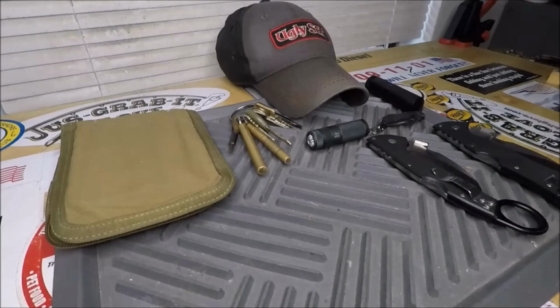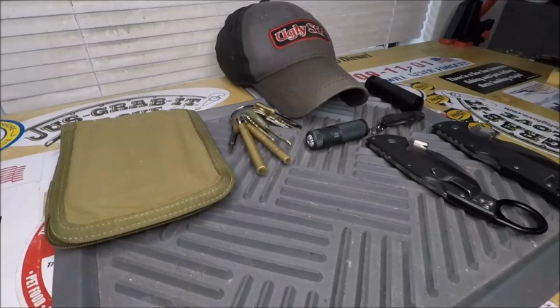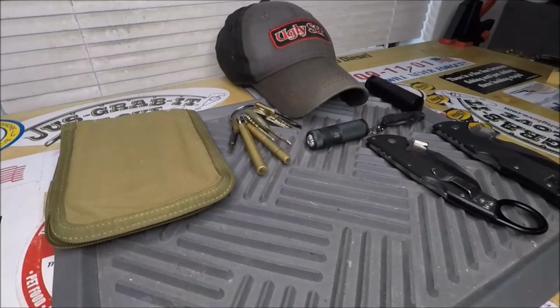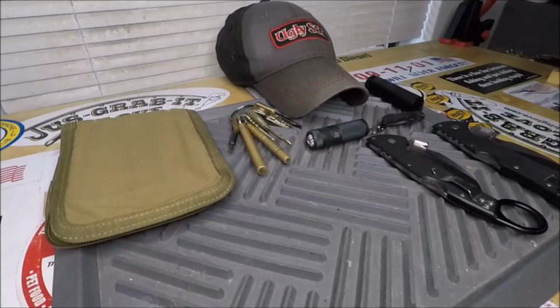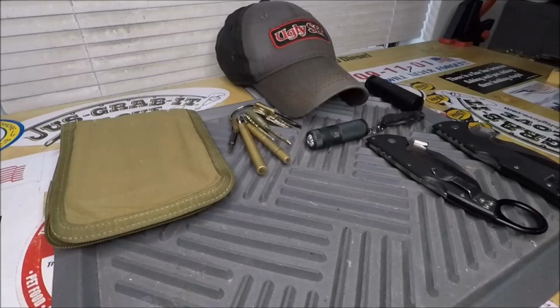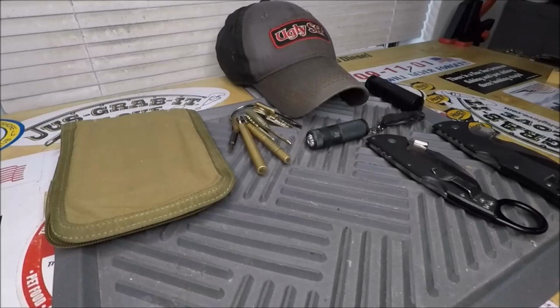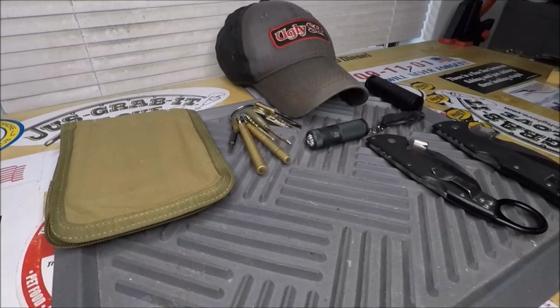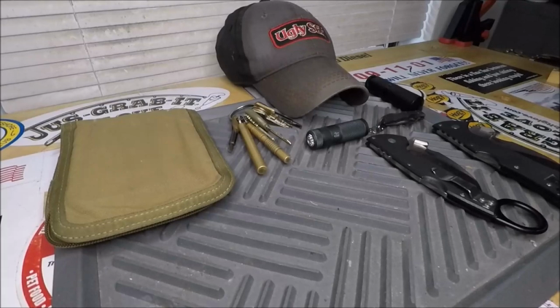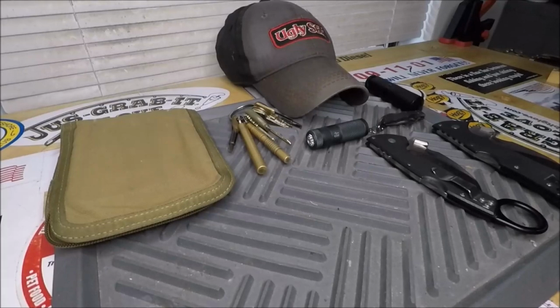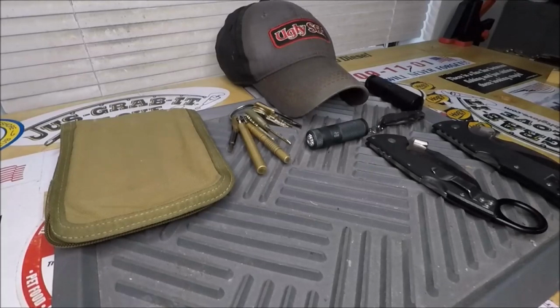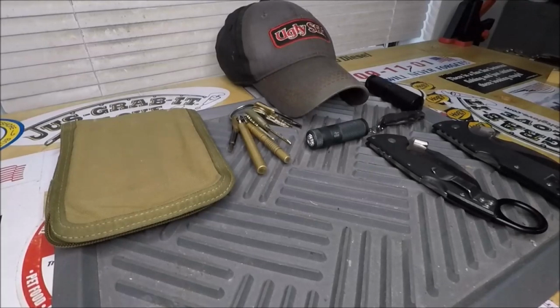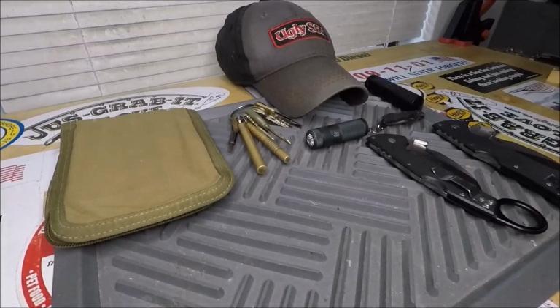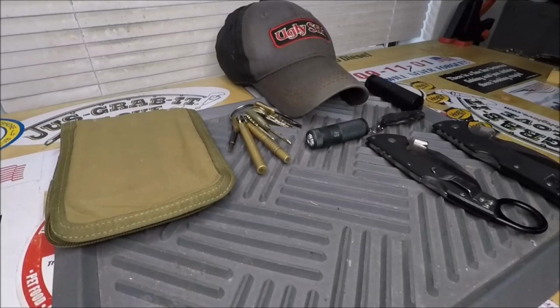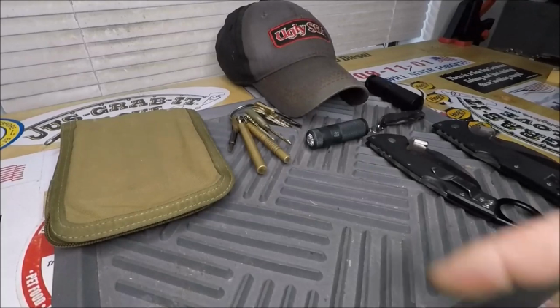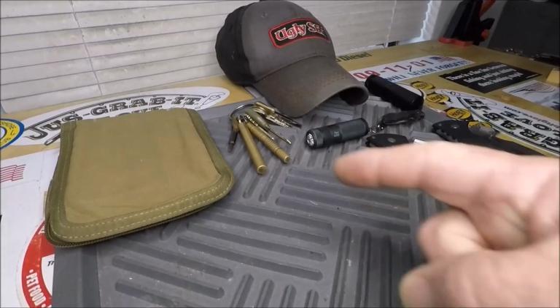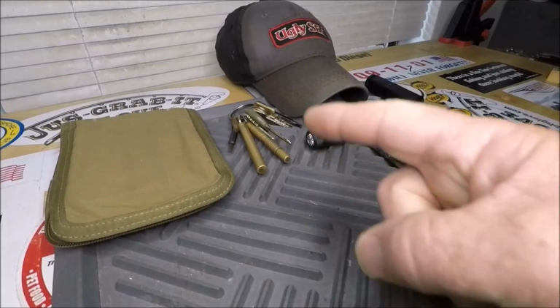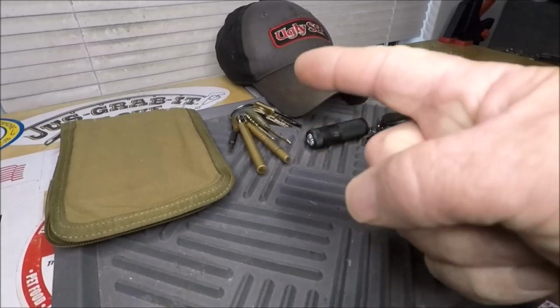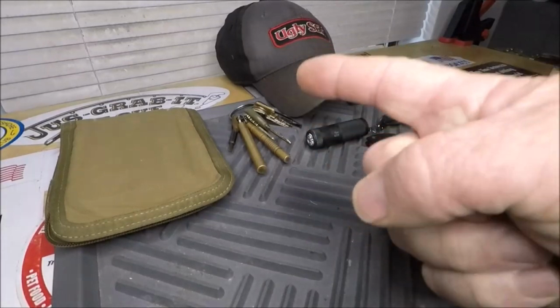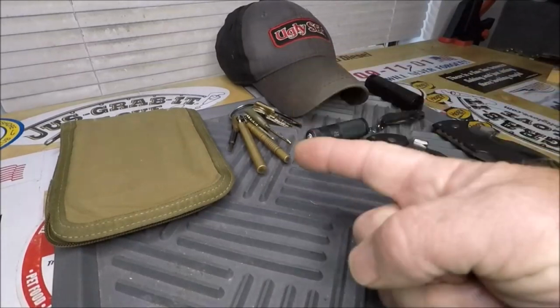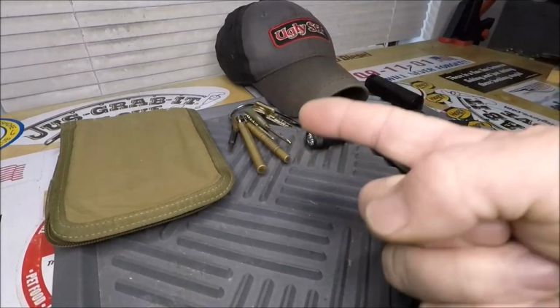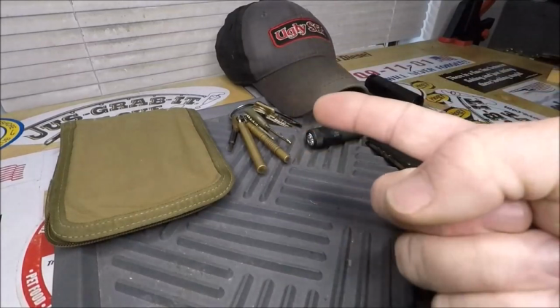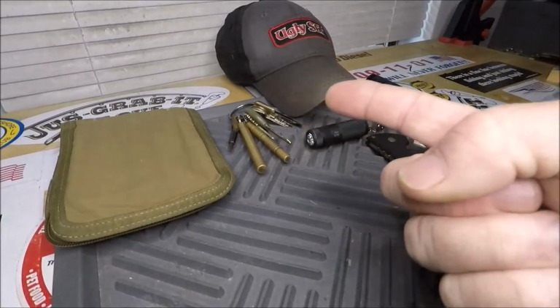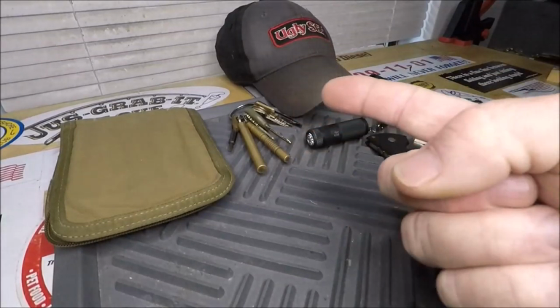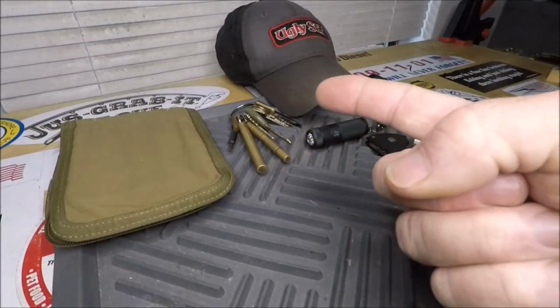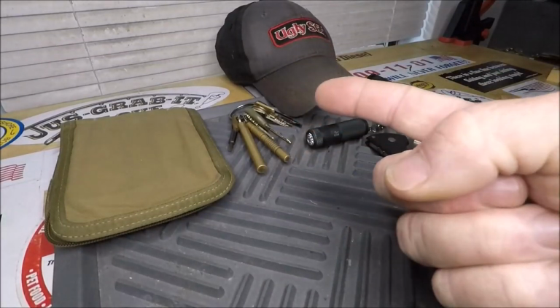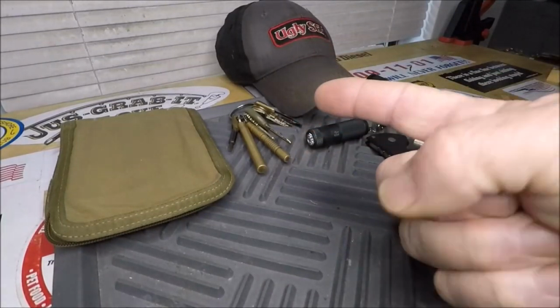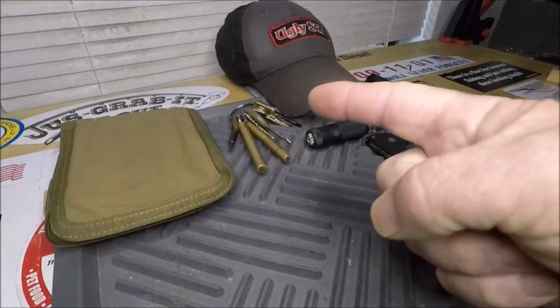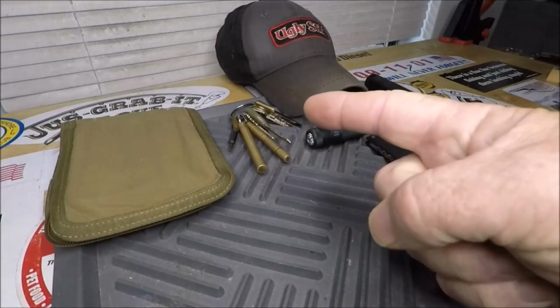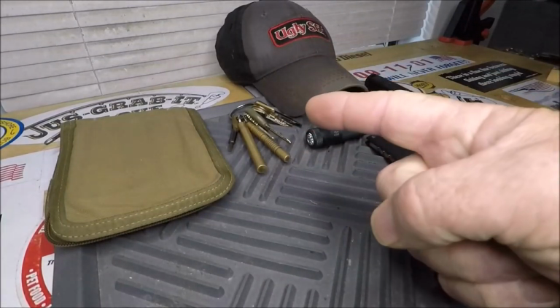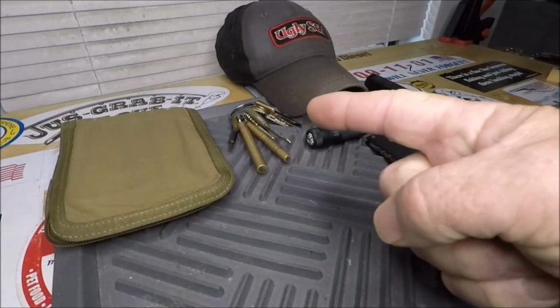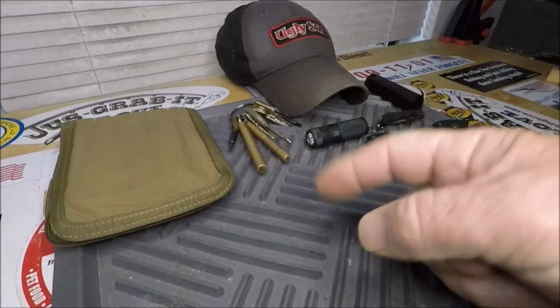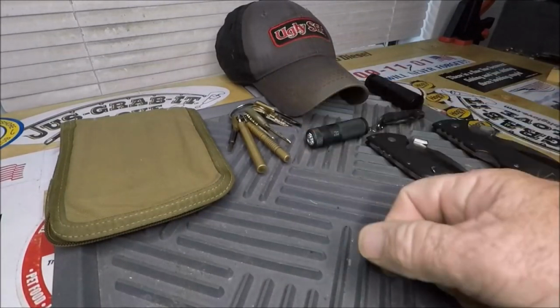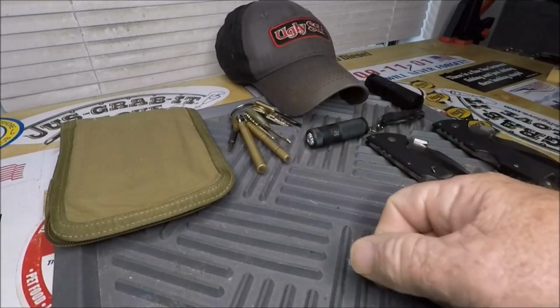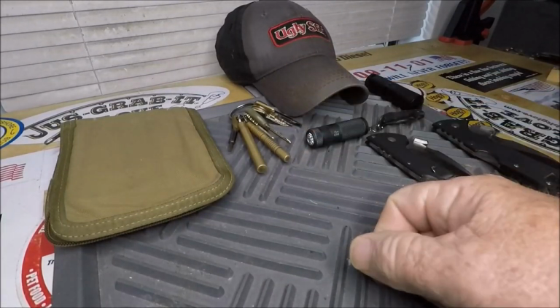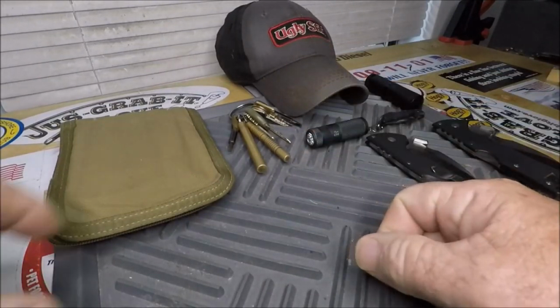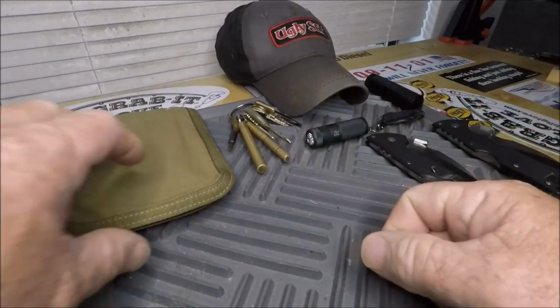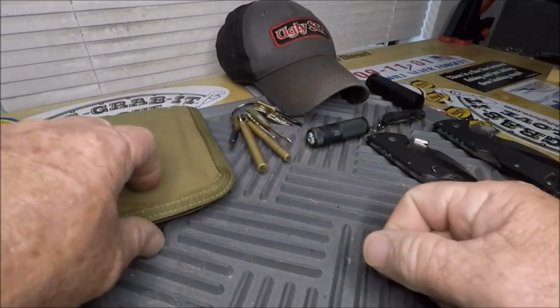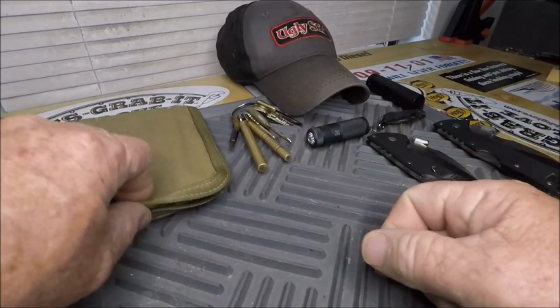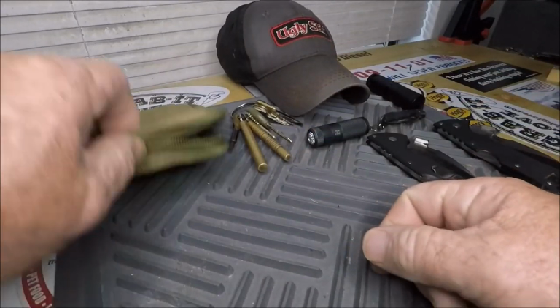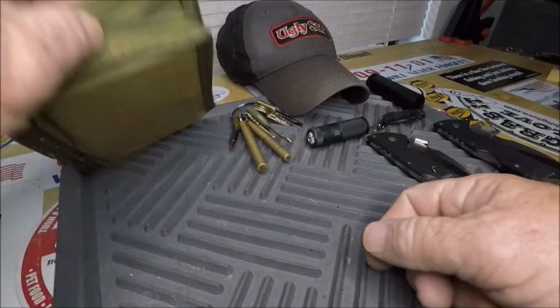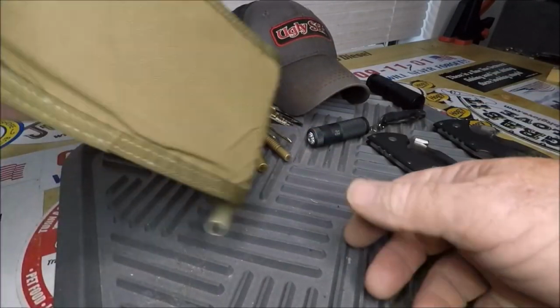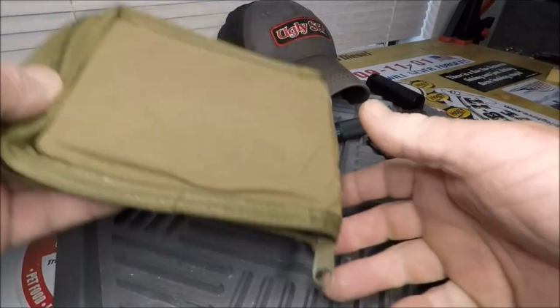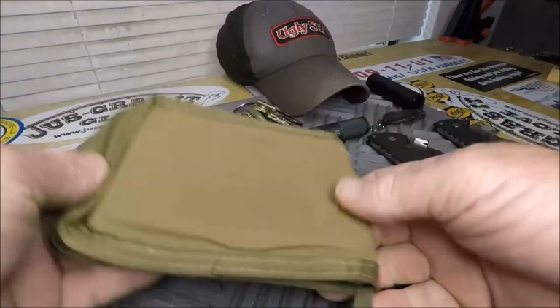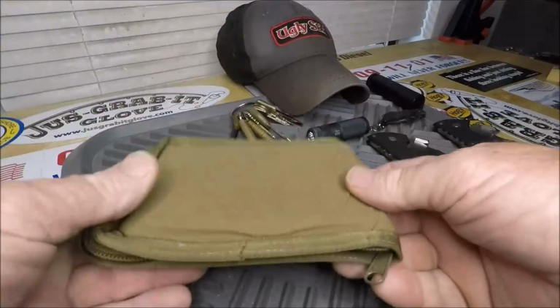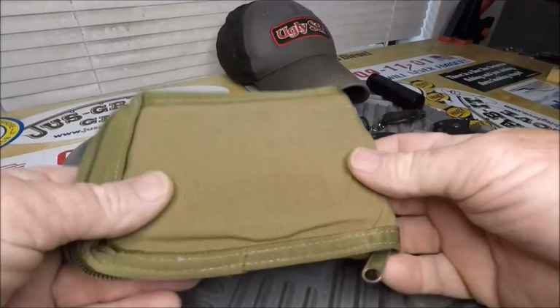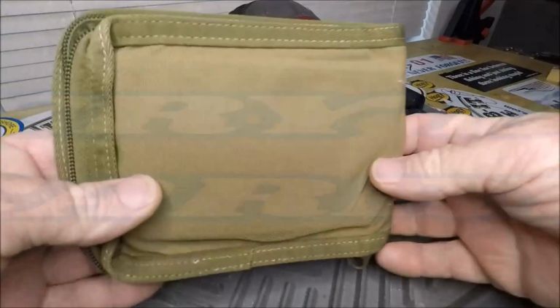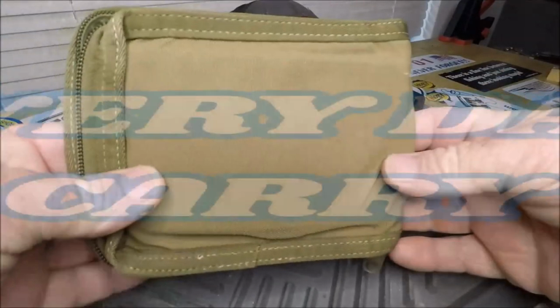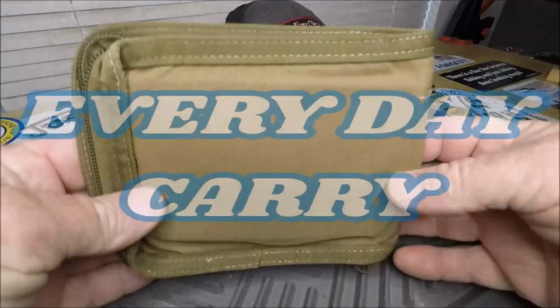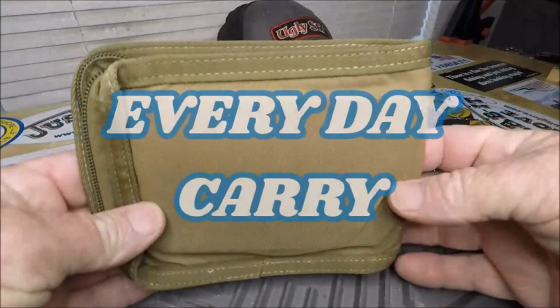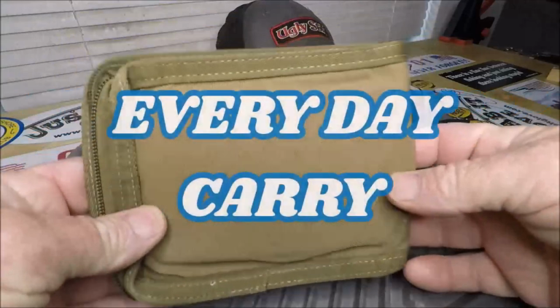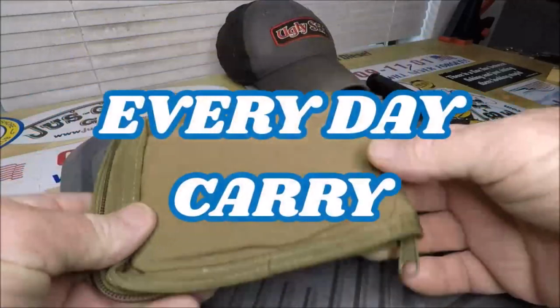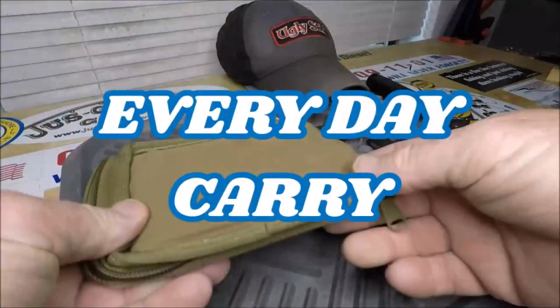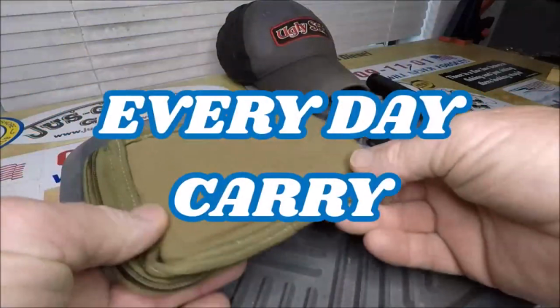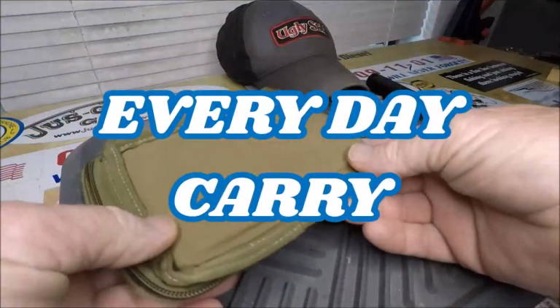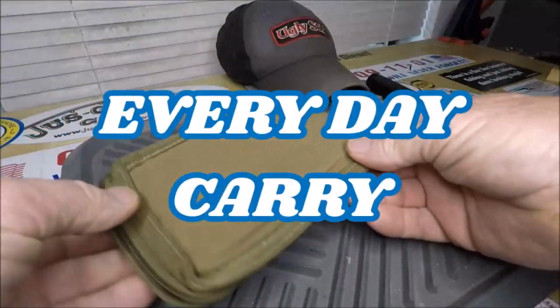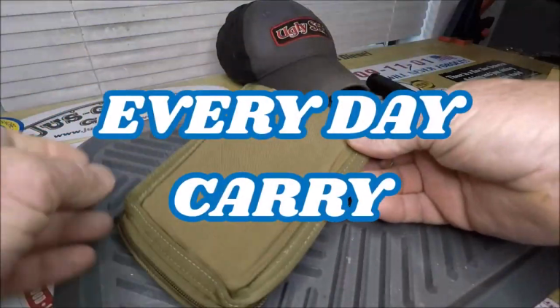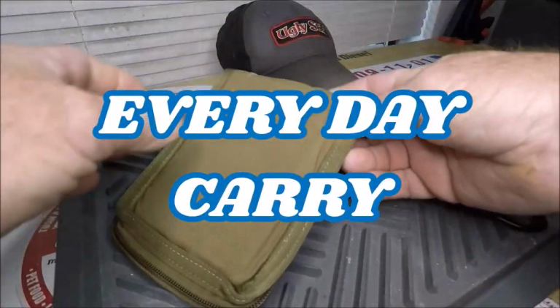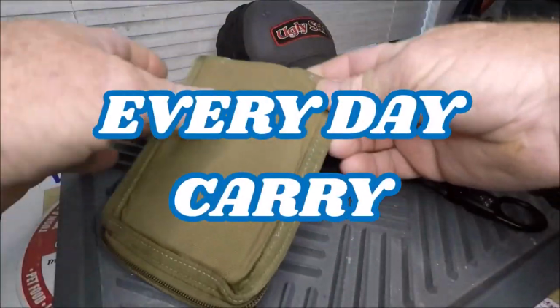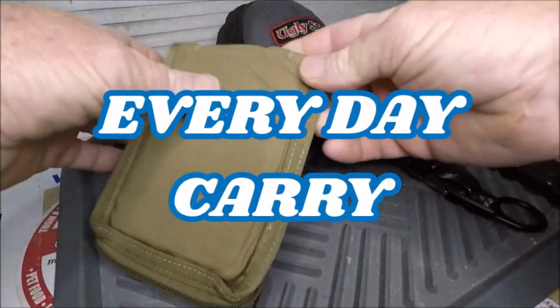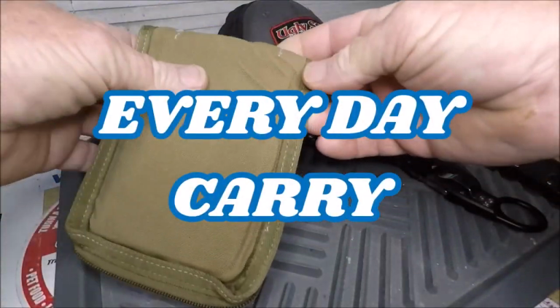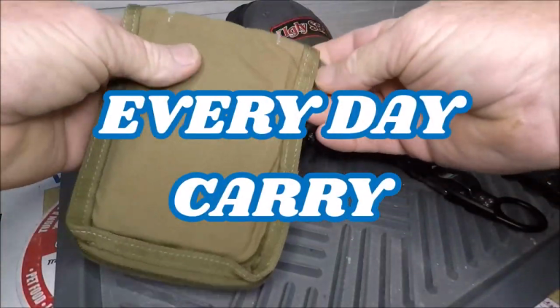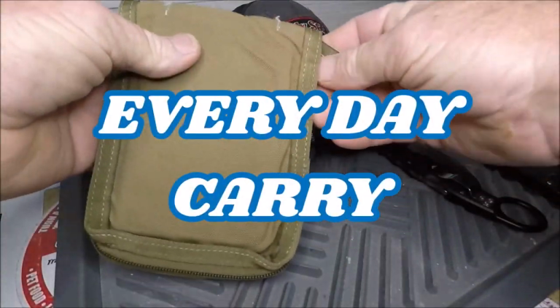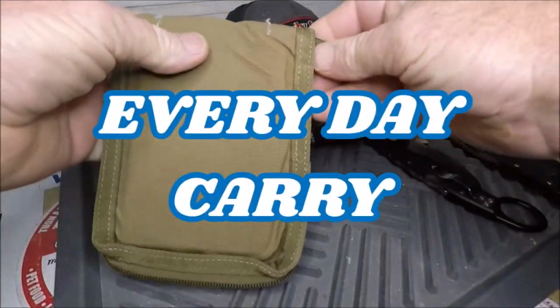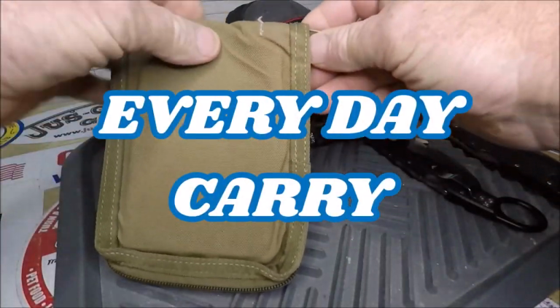Hello YouTube! Cat Dave here and today we're going to show you my EDC. What do you EDC?